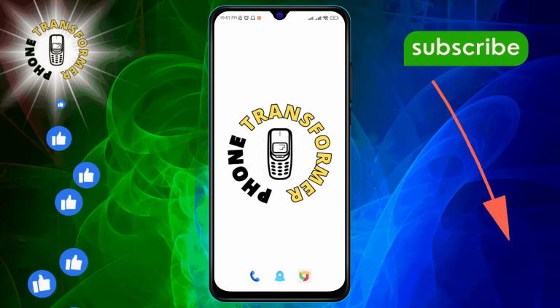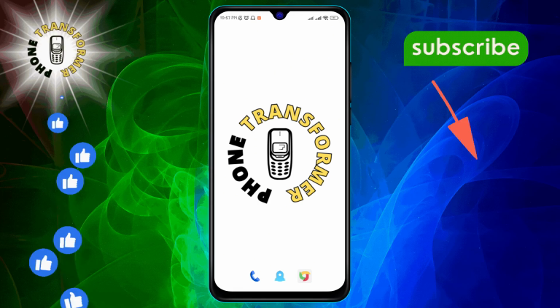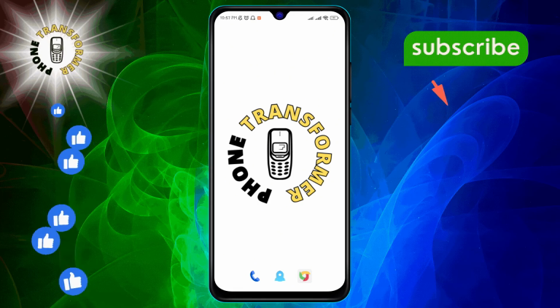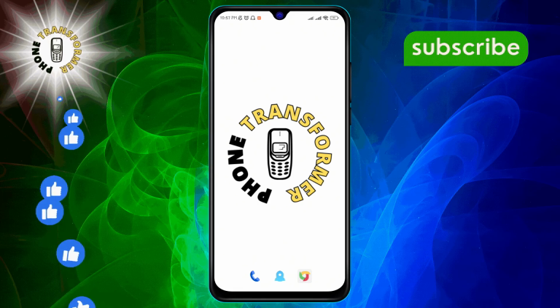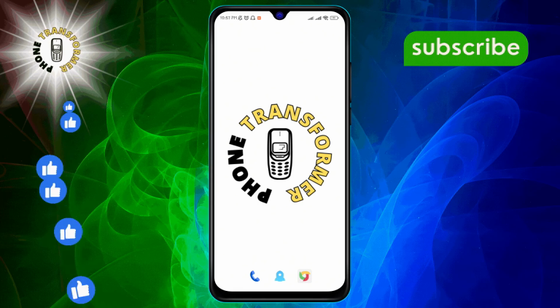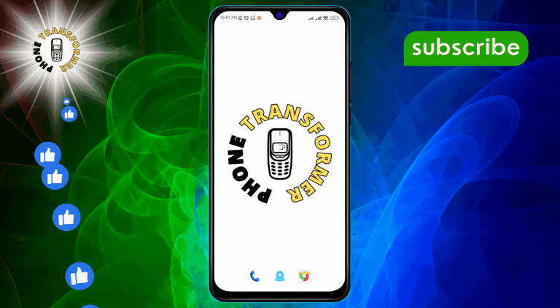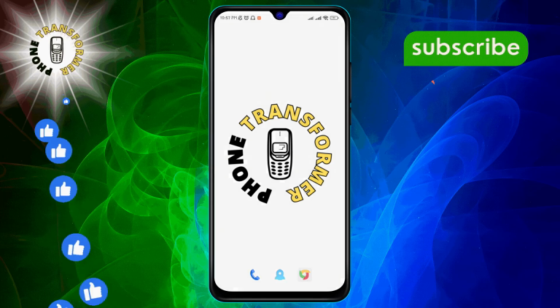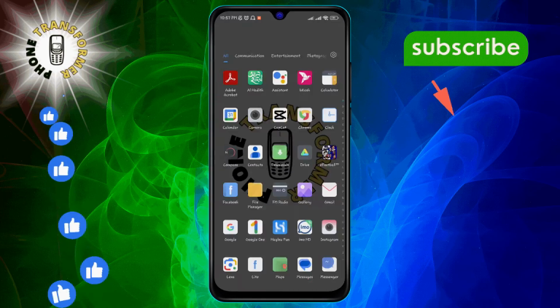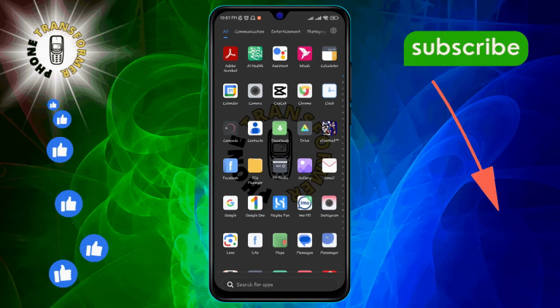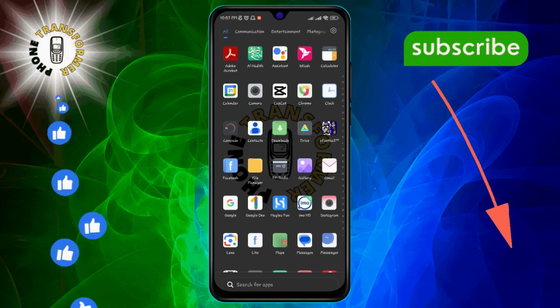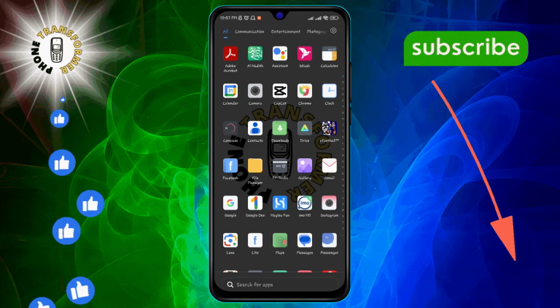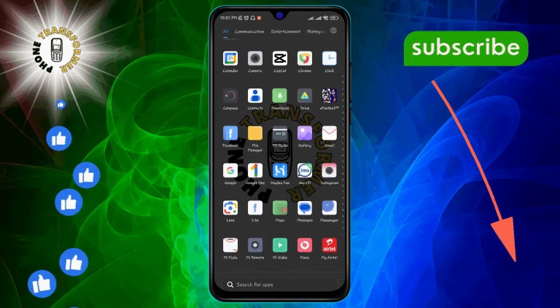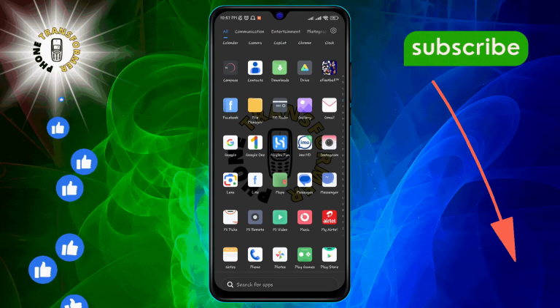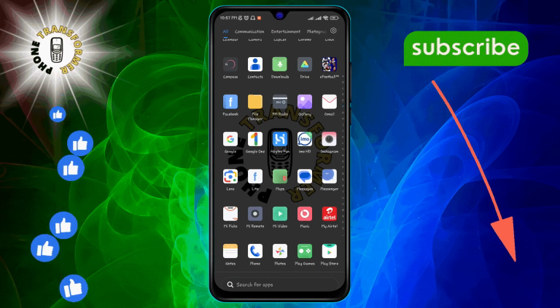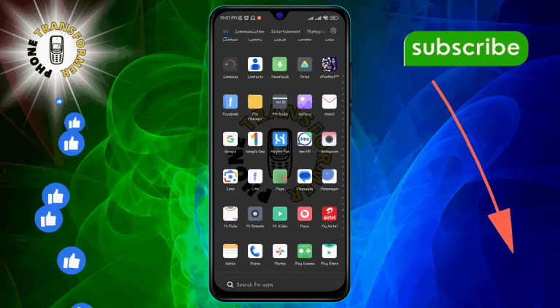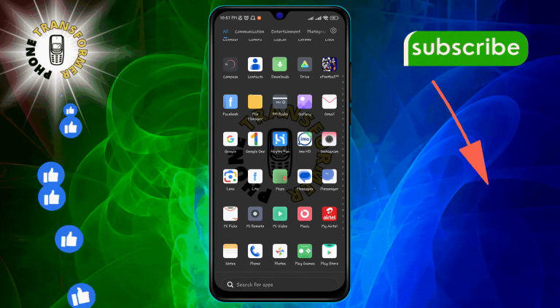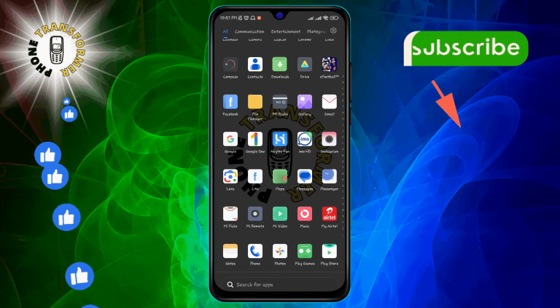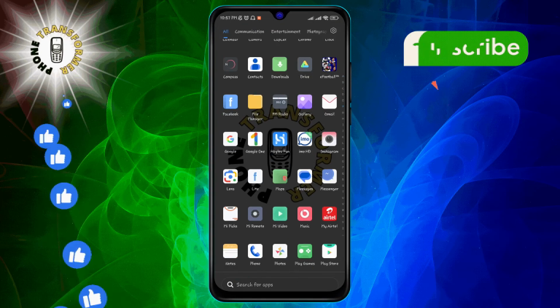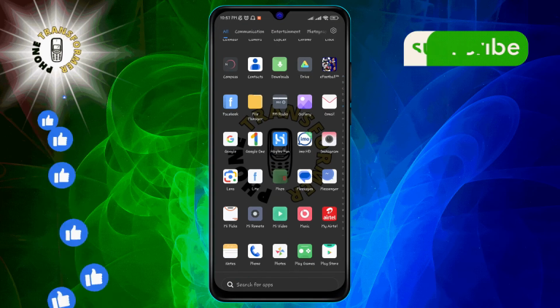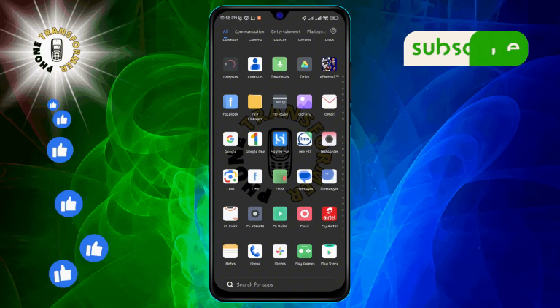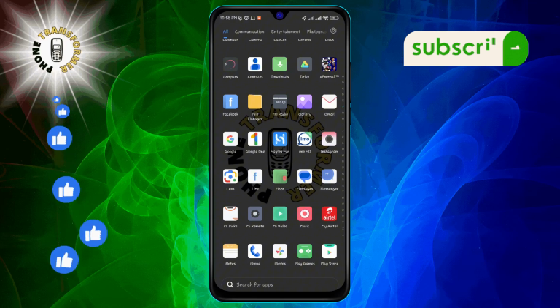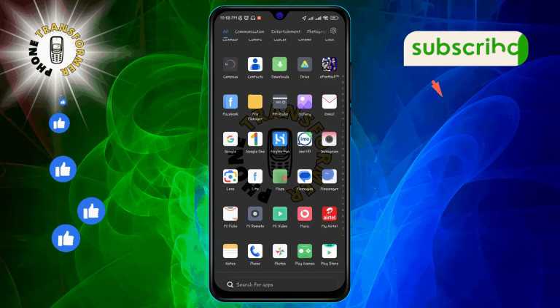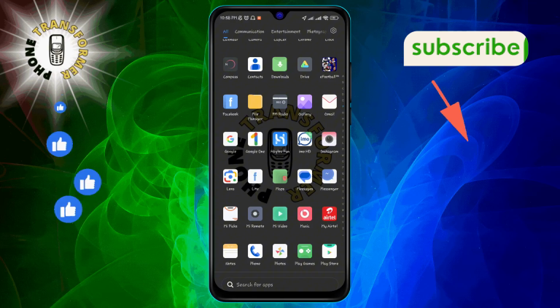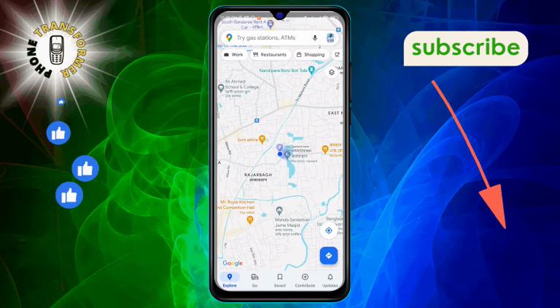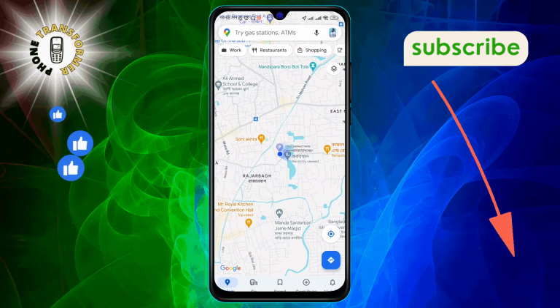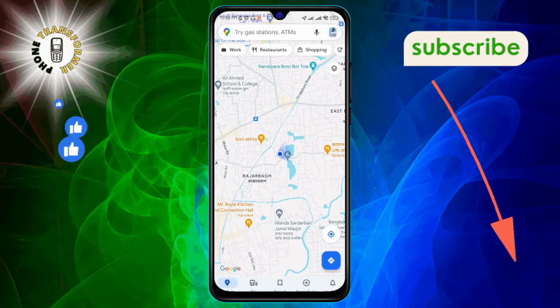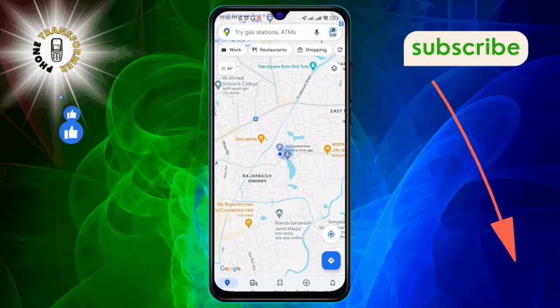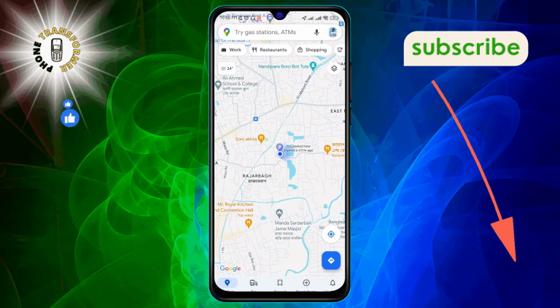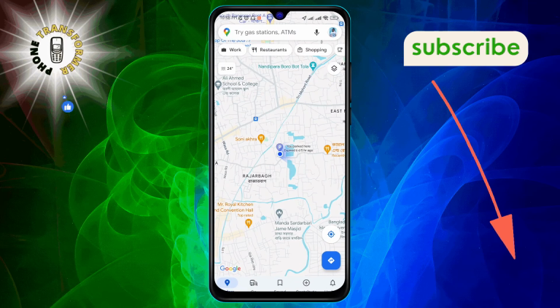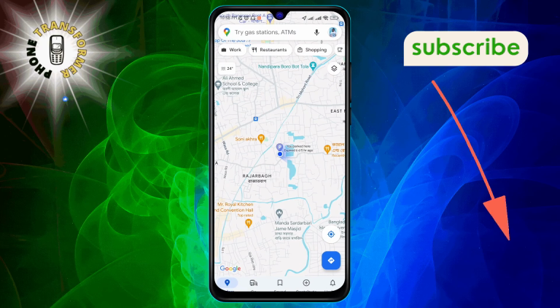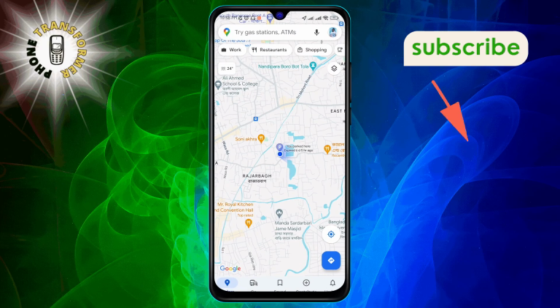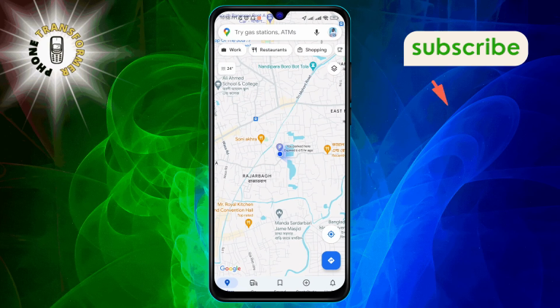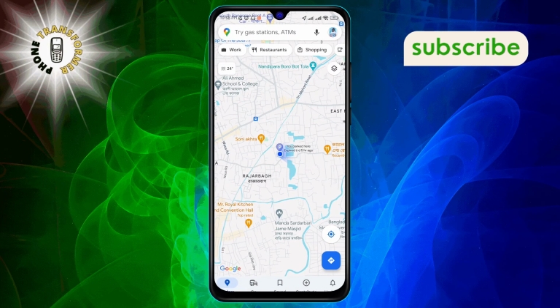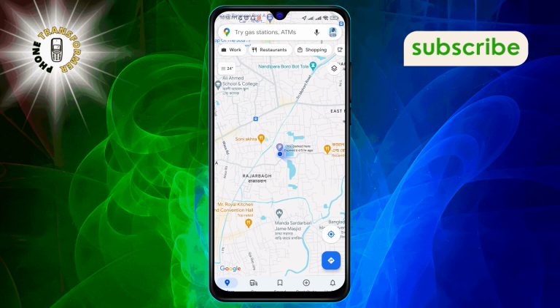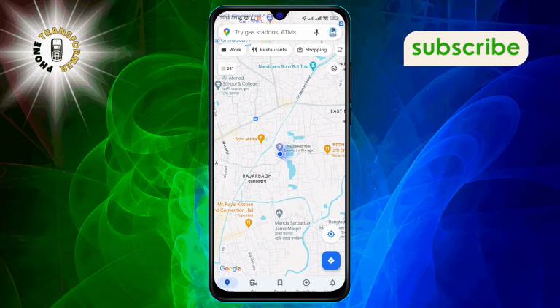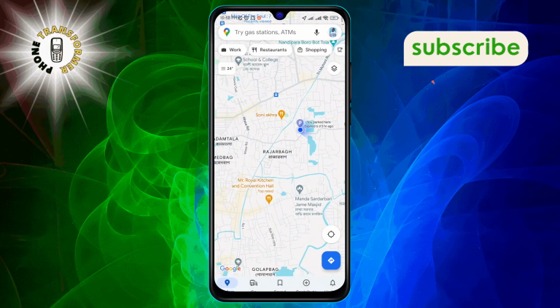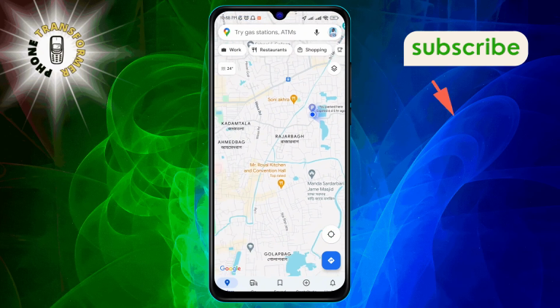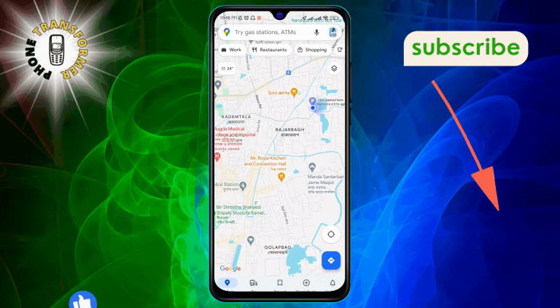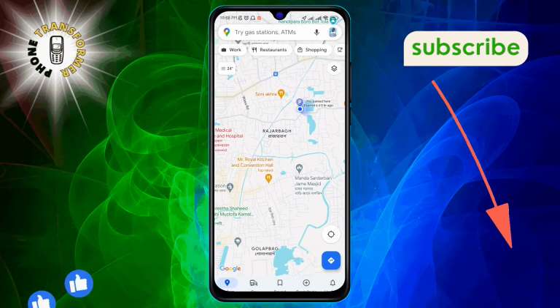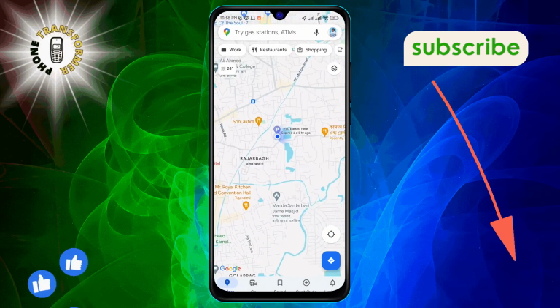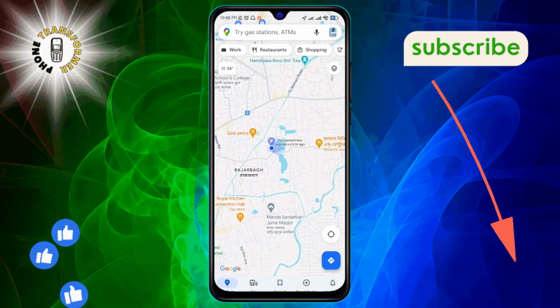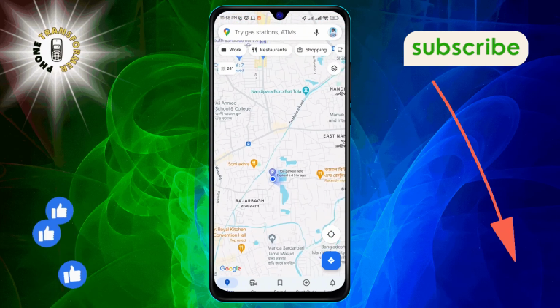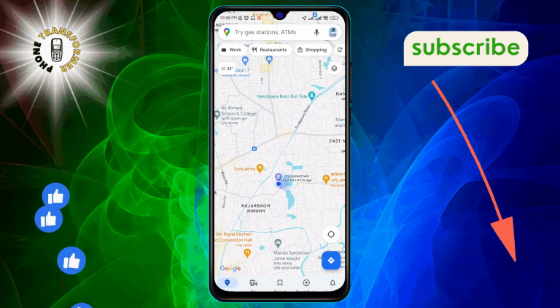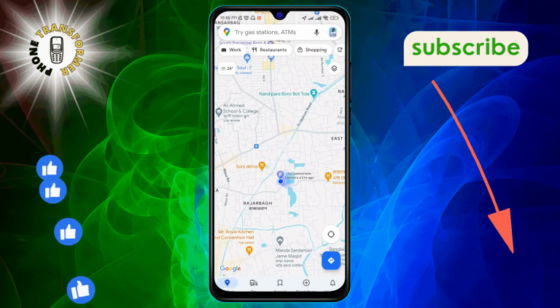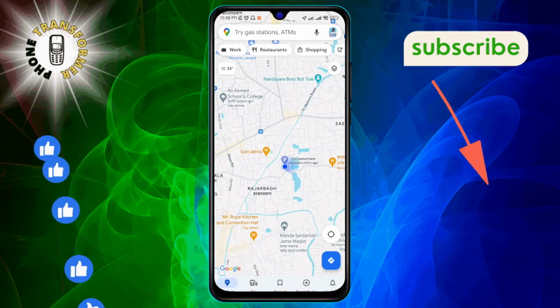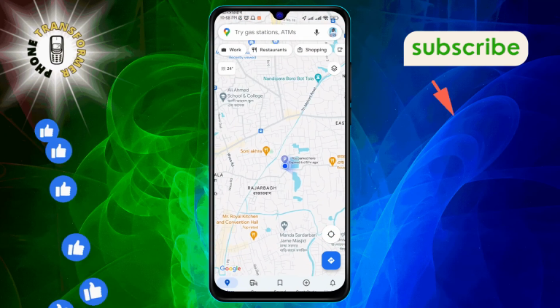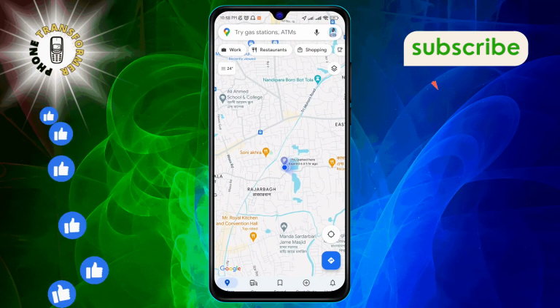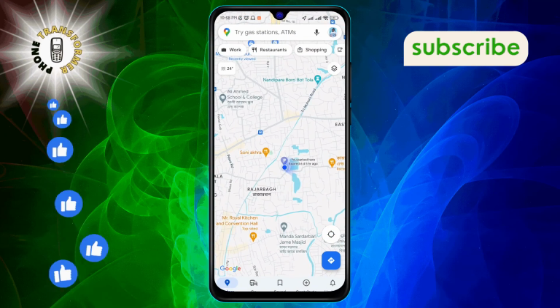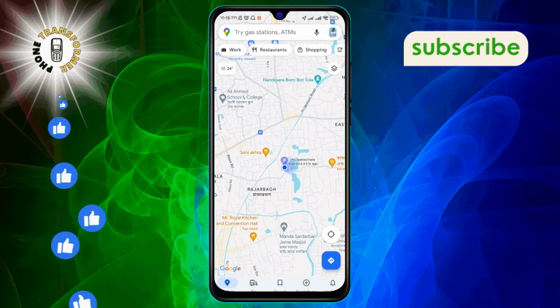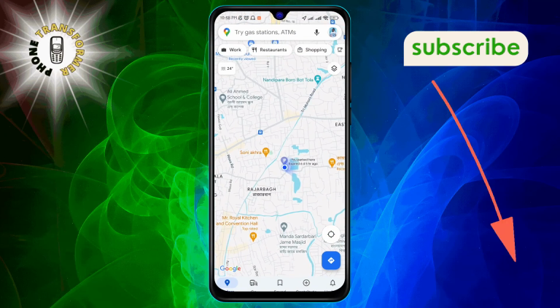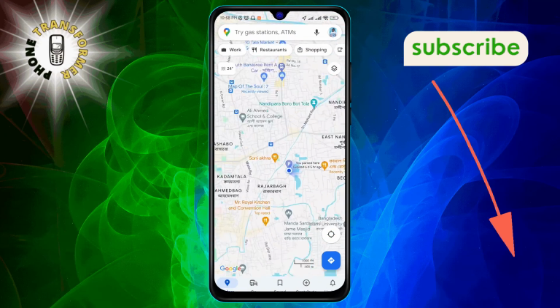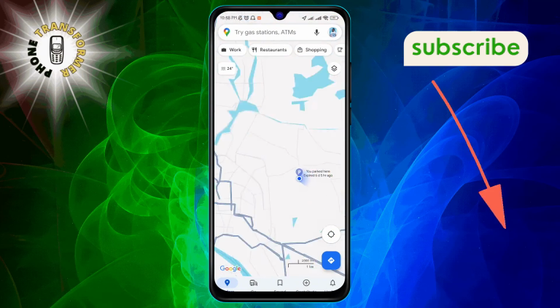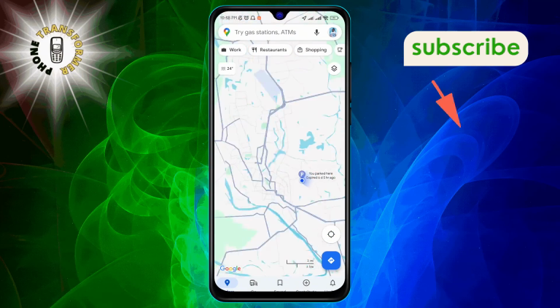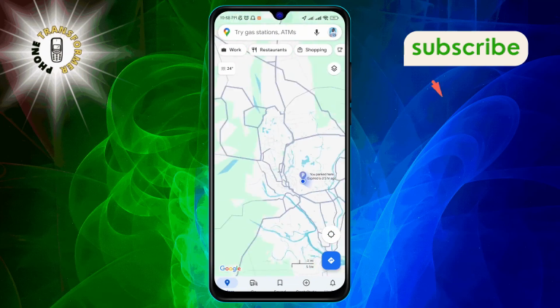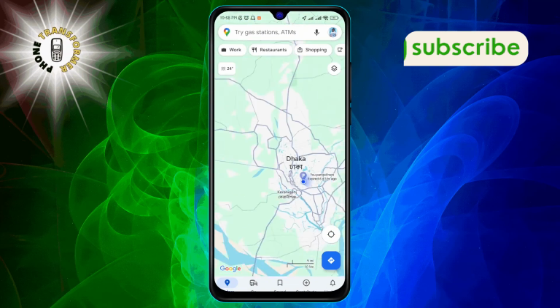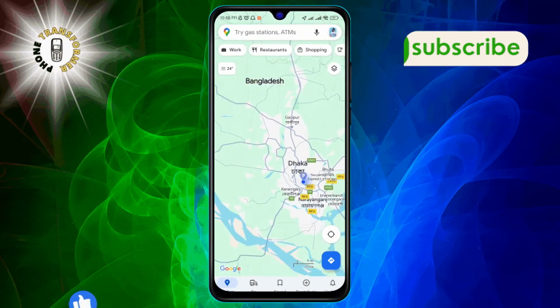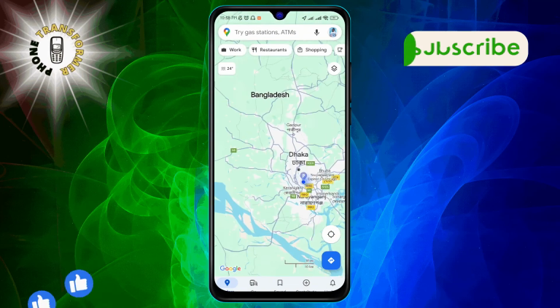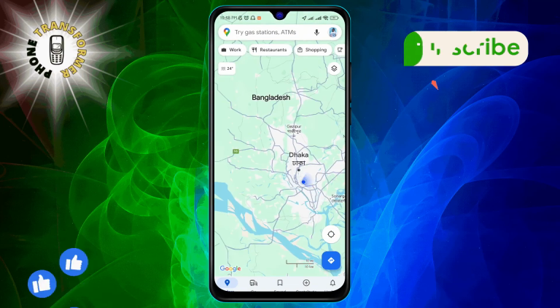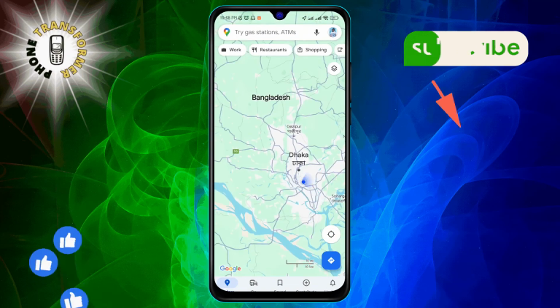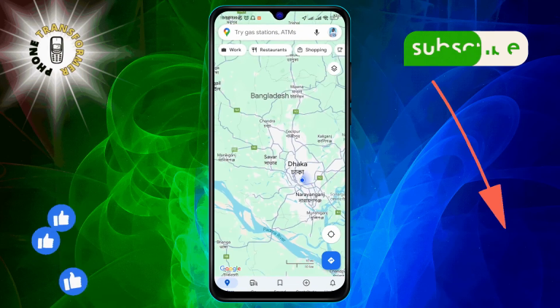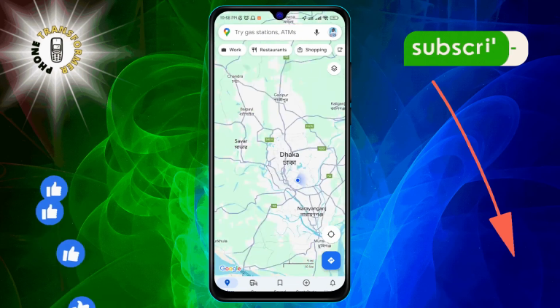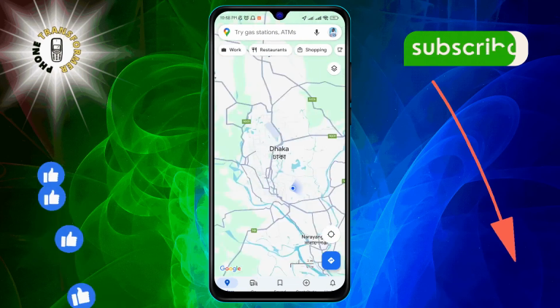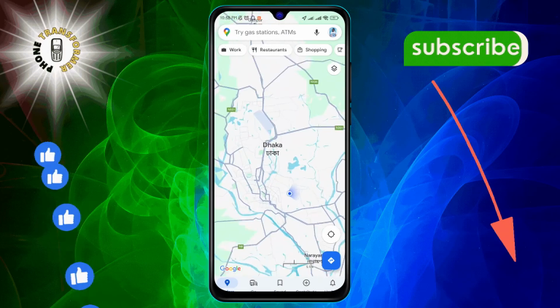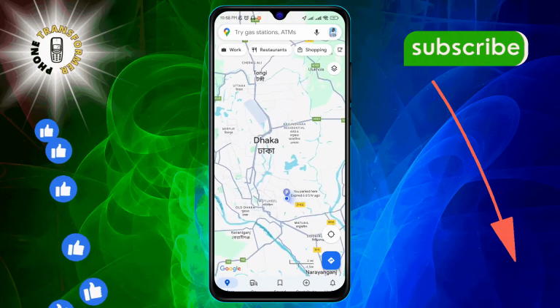Step 1. Open the Google Maps app on your smartphone. Ensure you've allowed the app to access your location for accurate results.